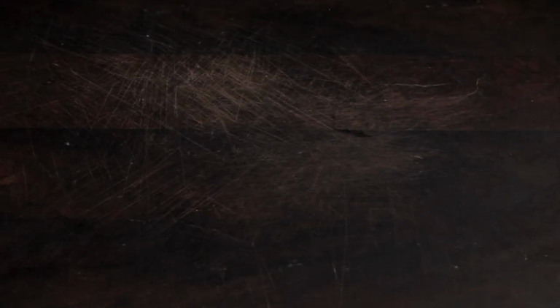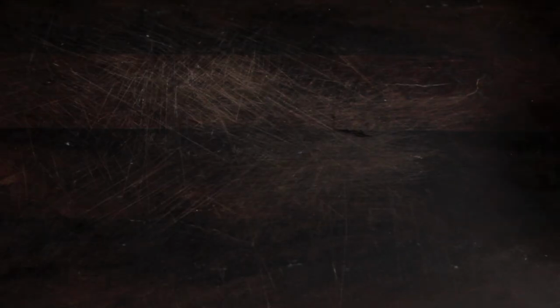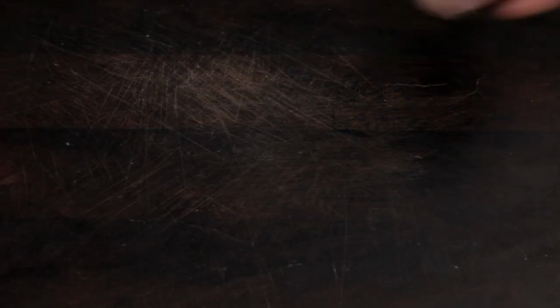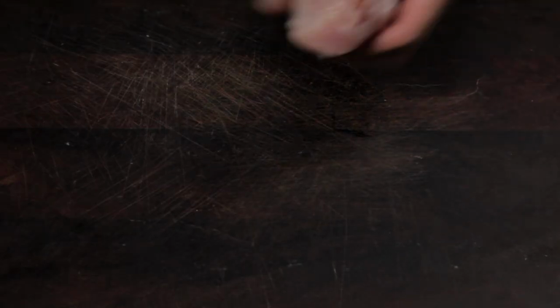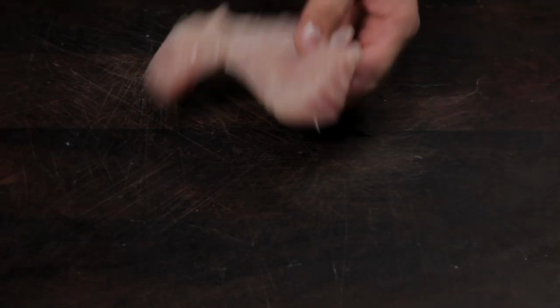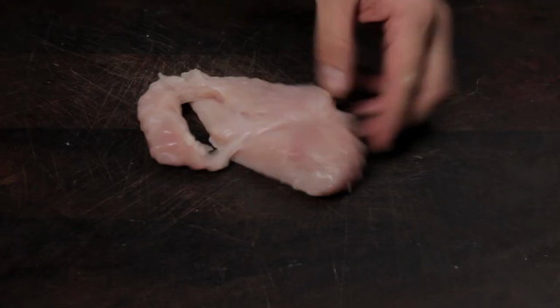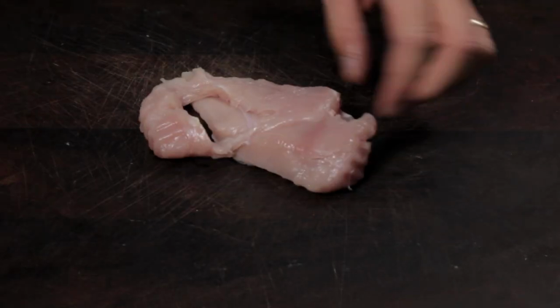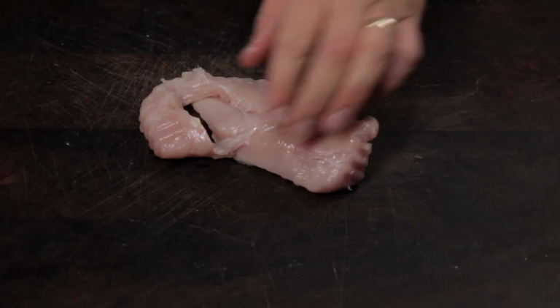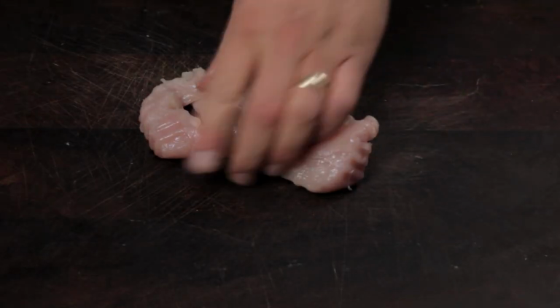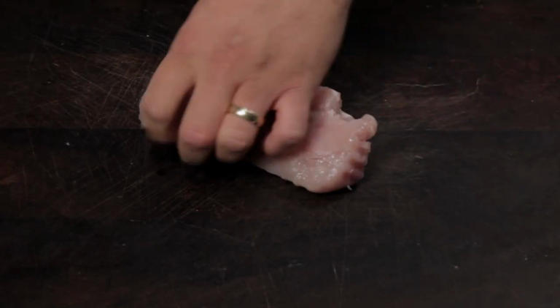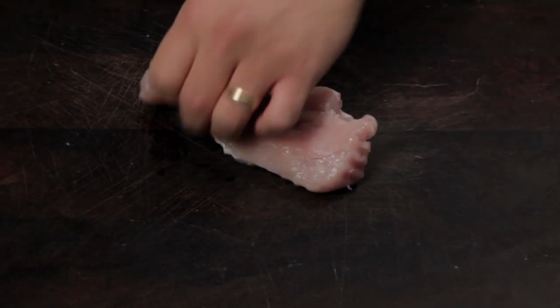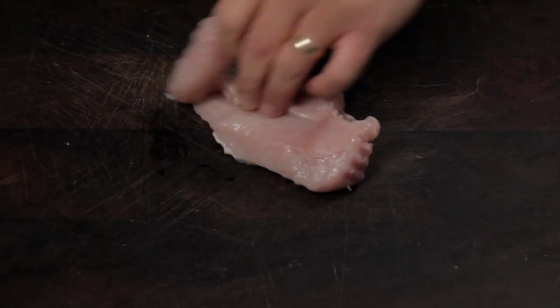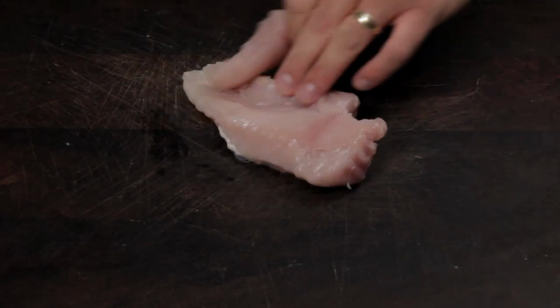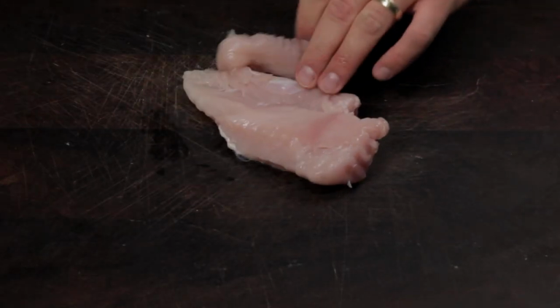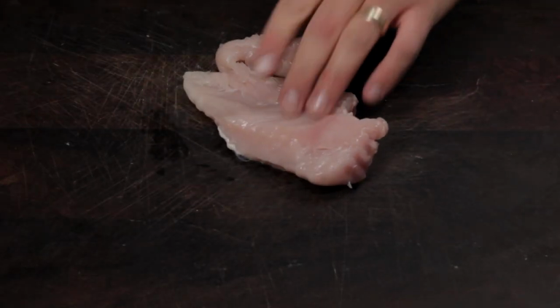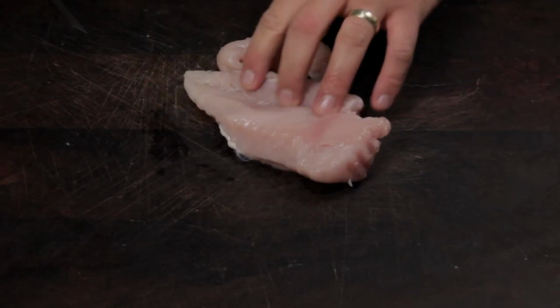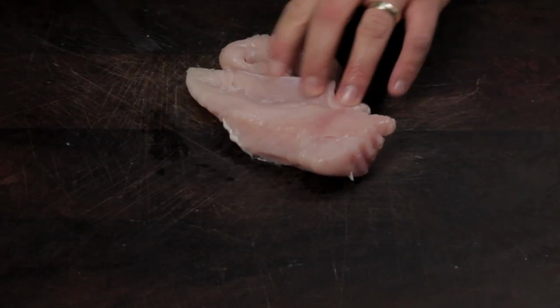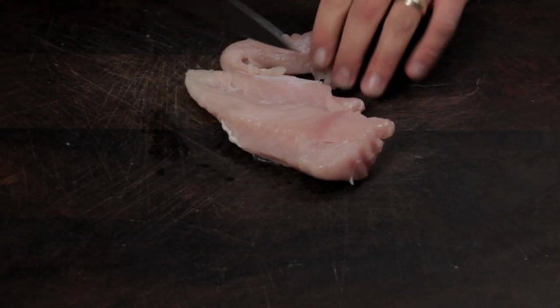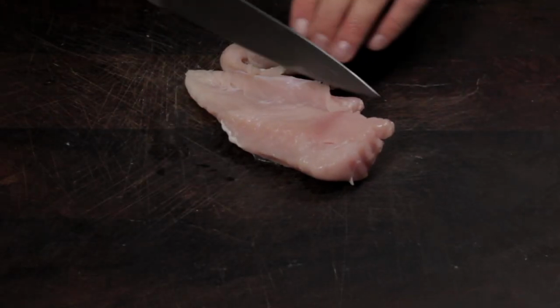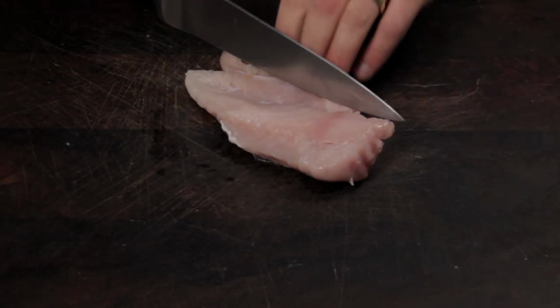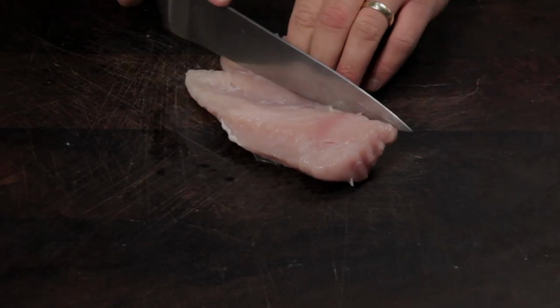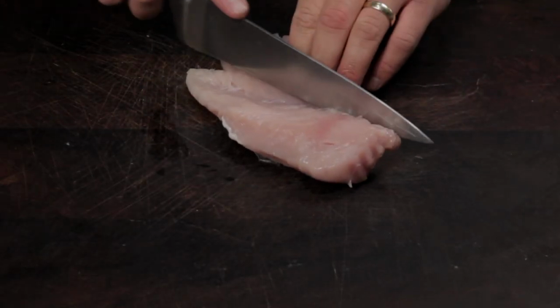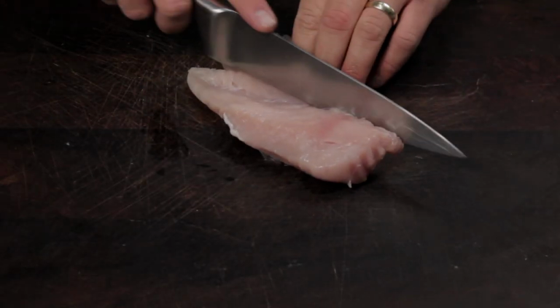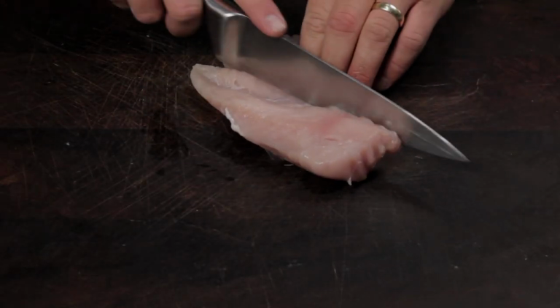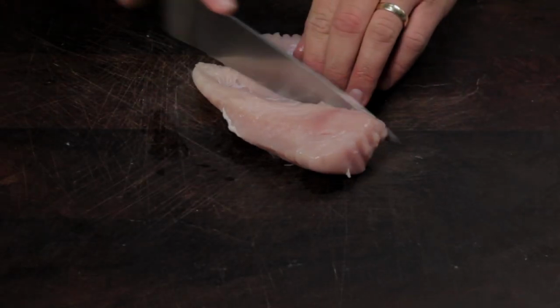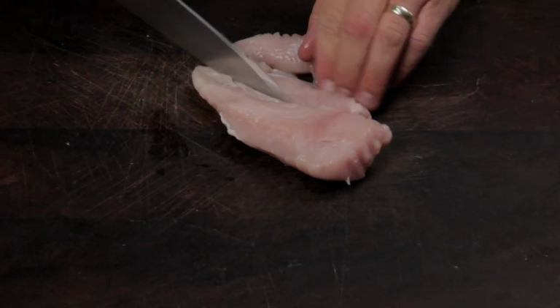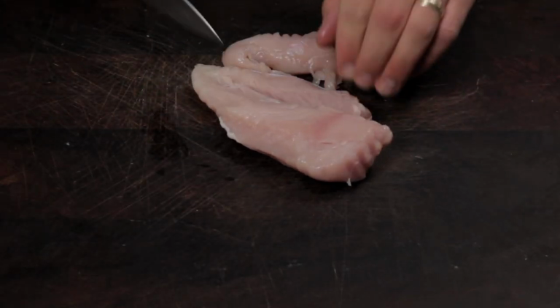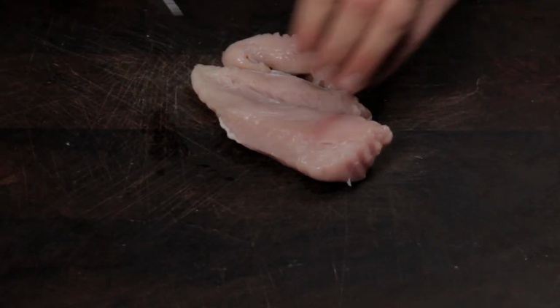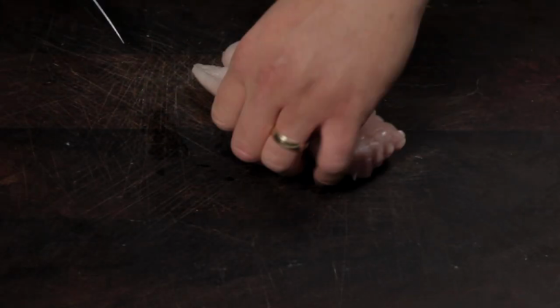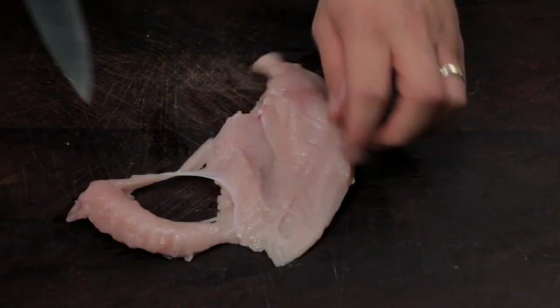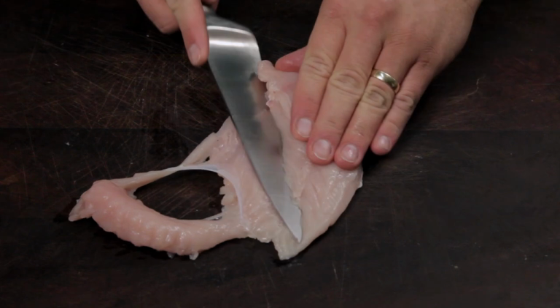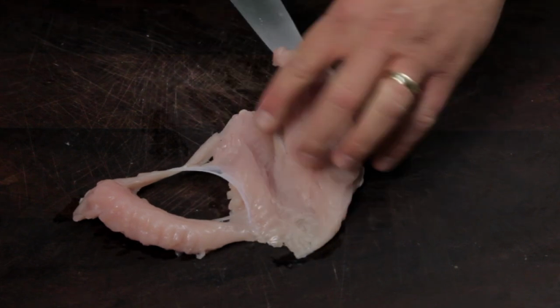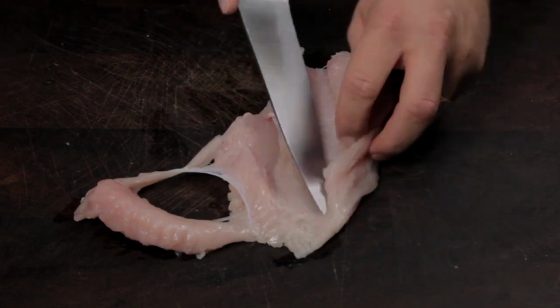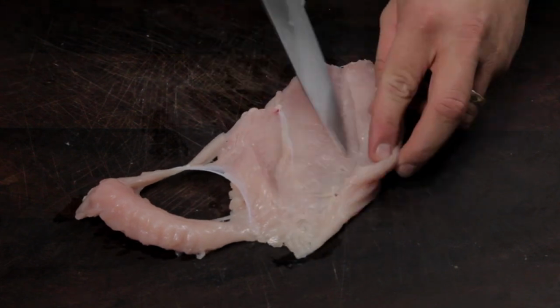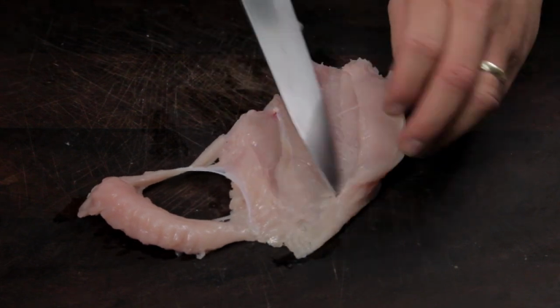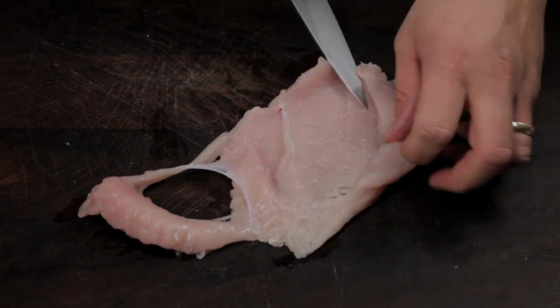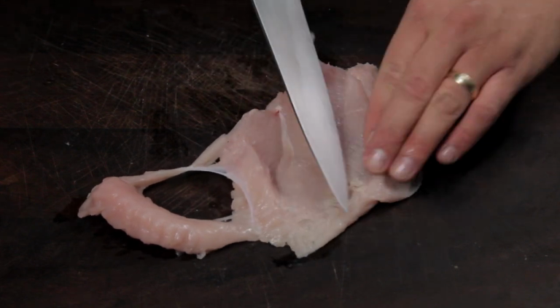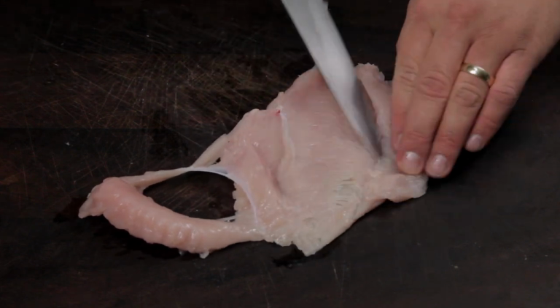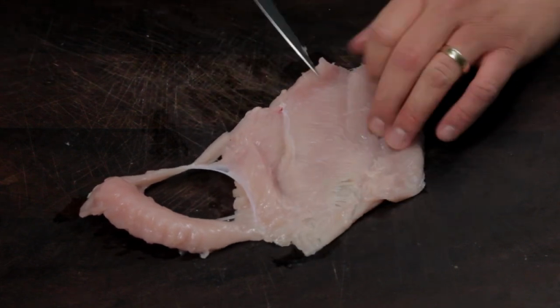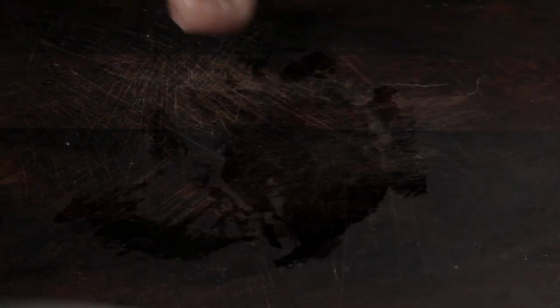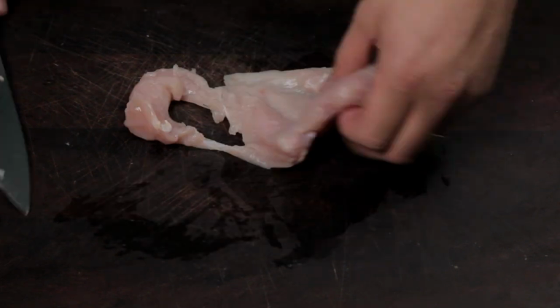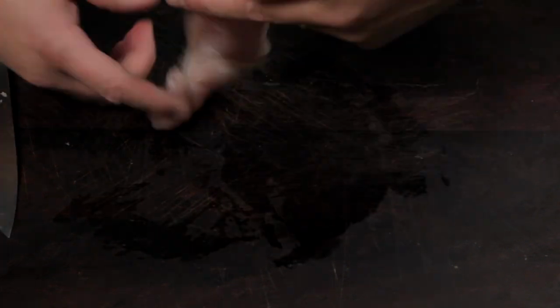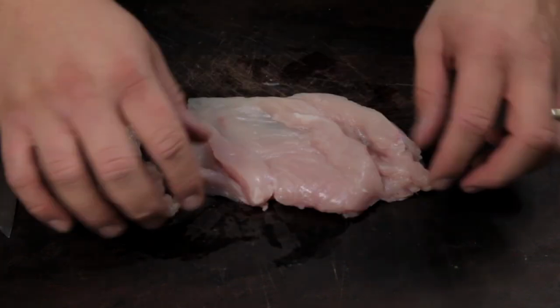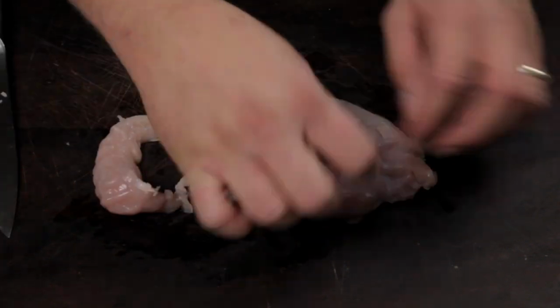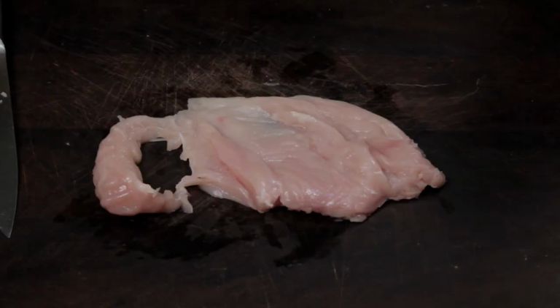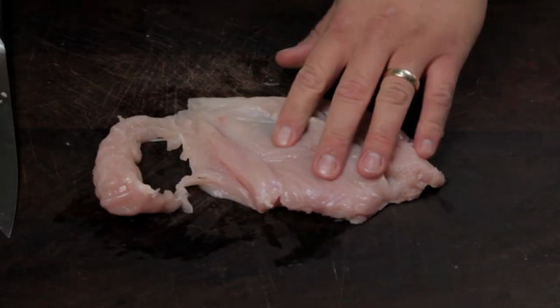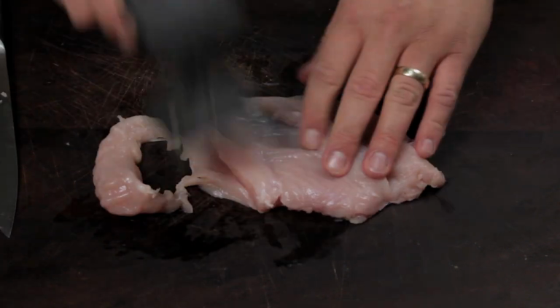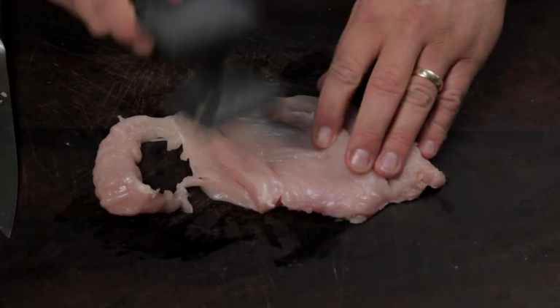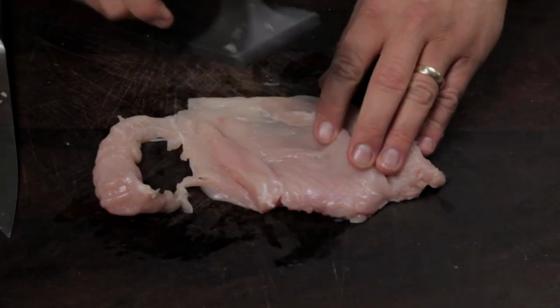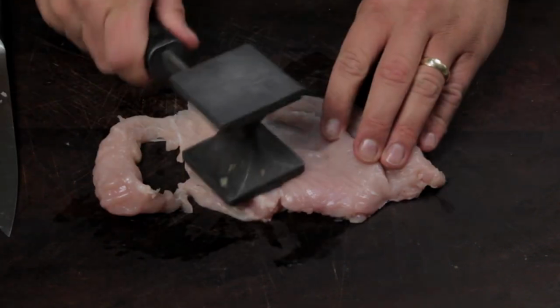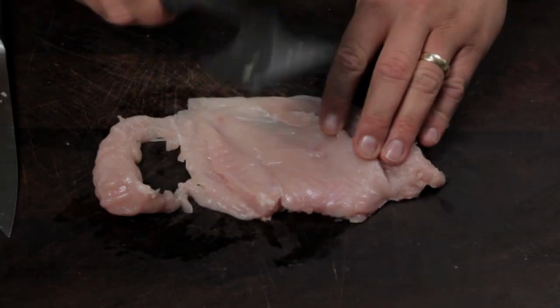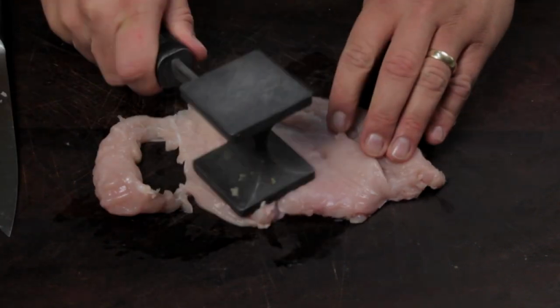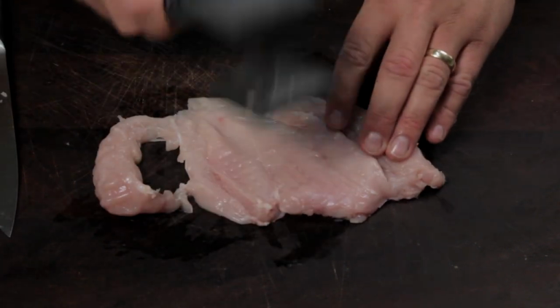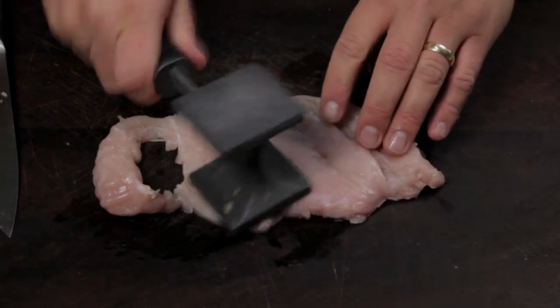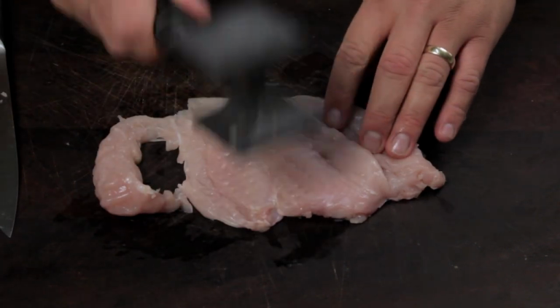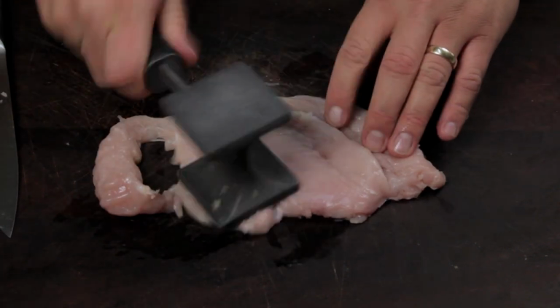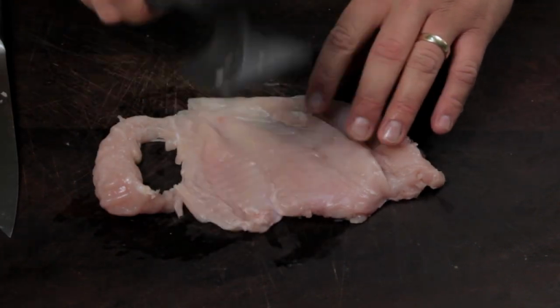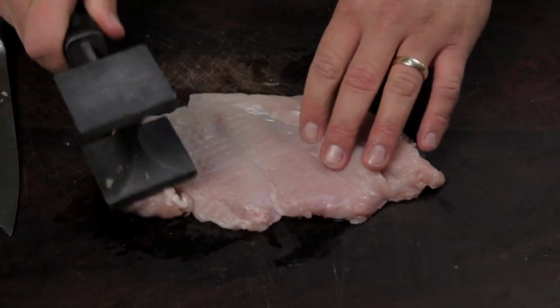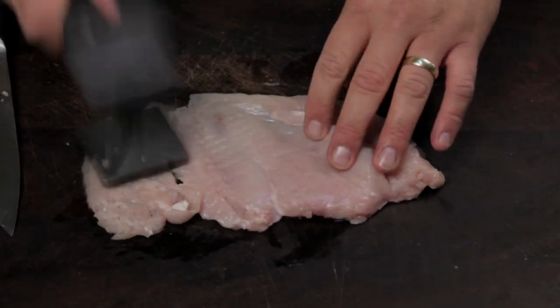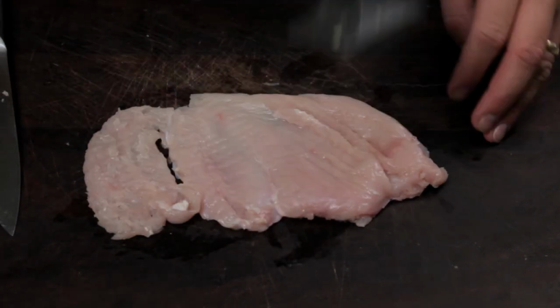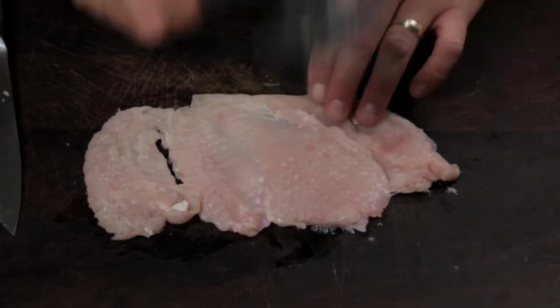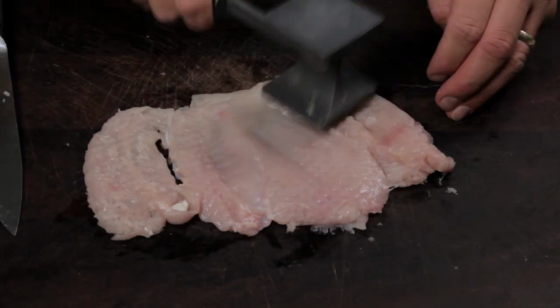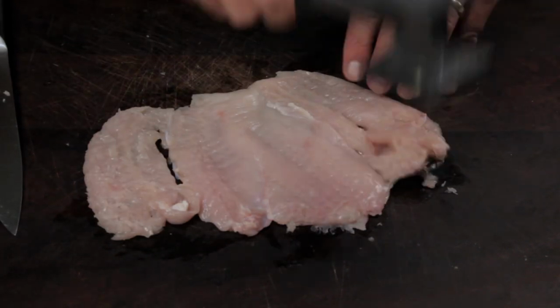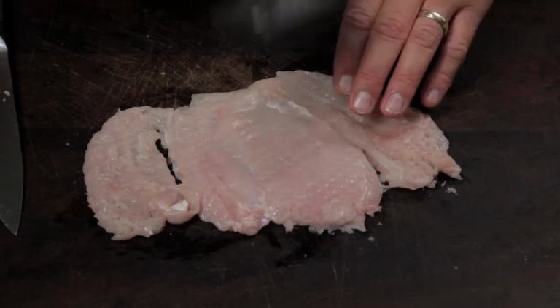To start, you need some chicken breasts. Slice down the middle so it can be laid out flat. Using a mallet or rolling pin, flatten out the chicken breasts.